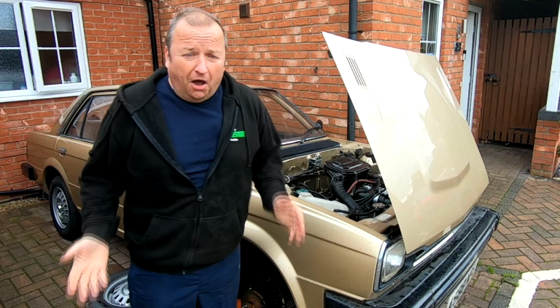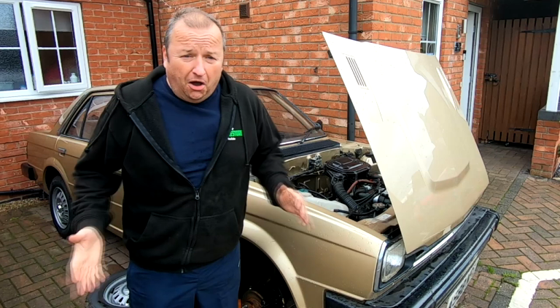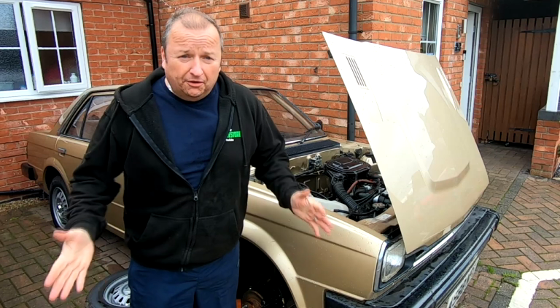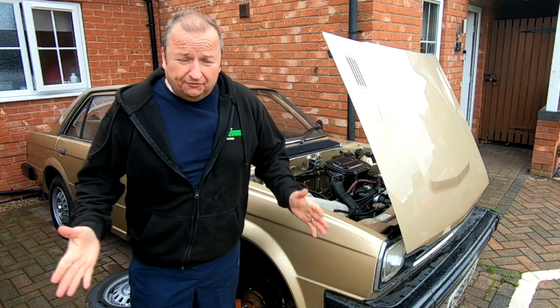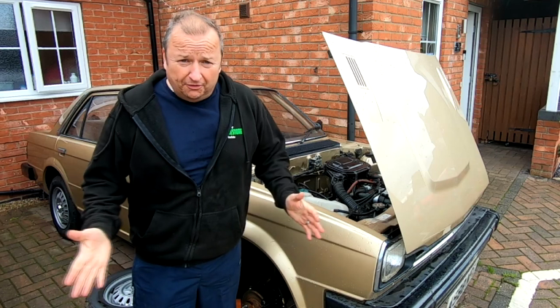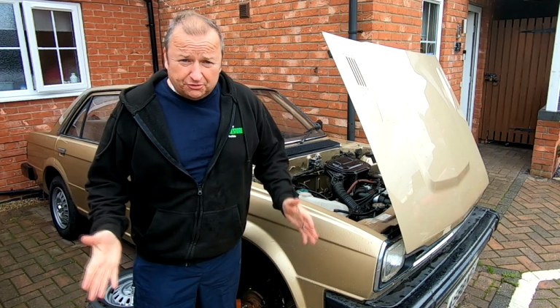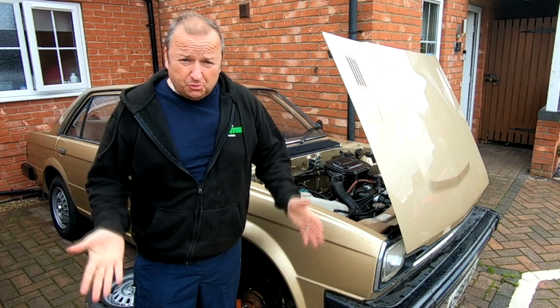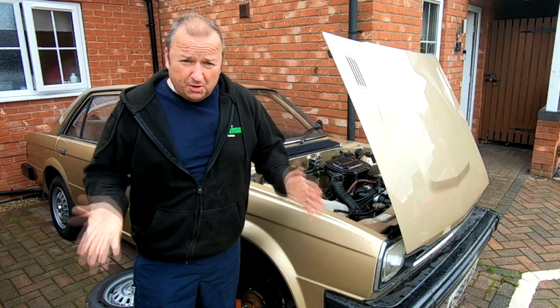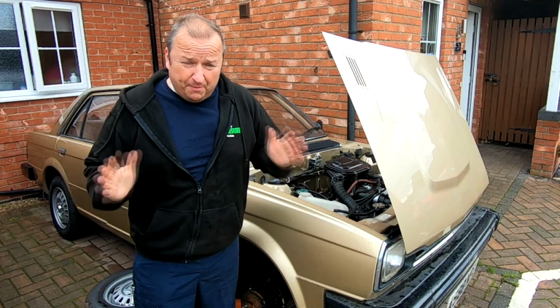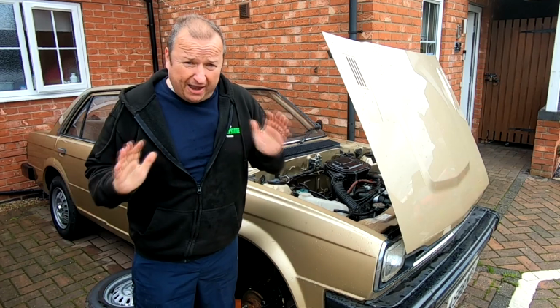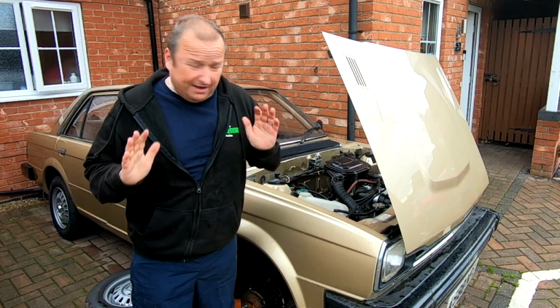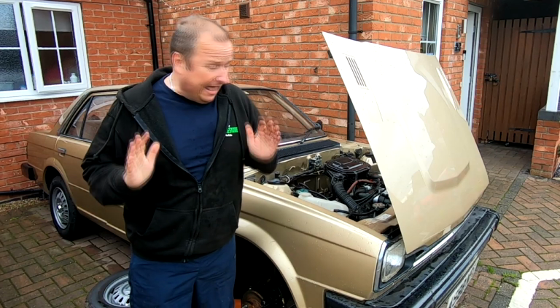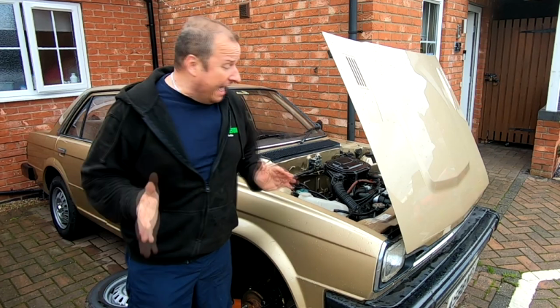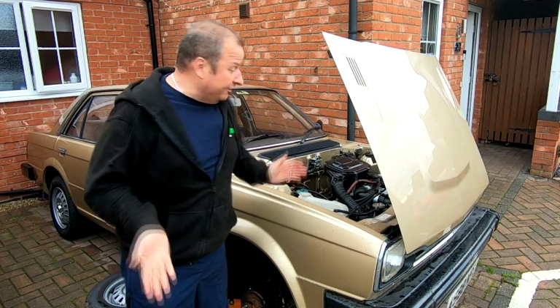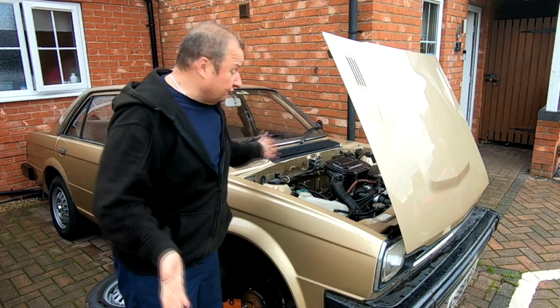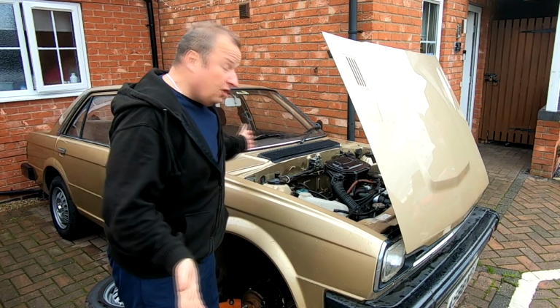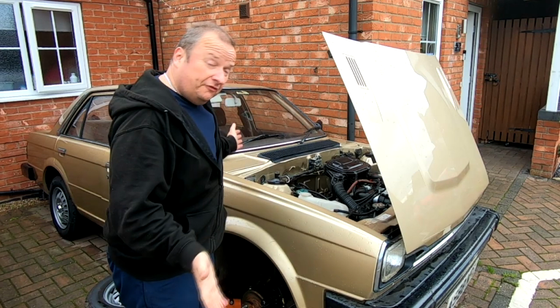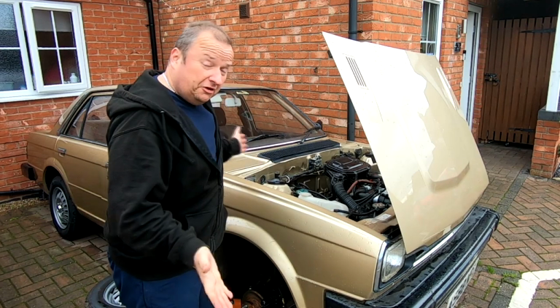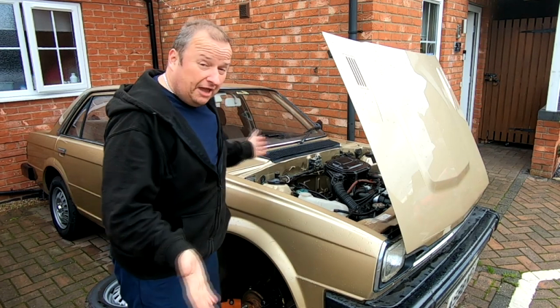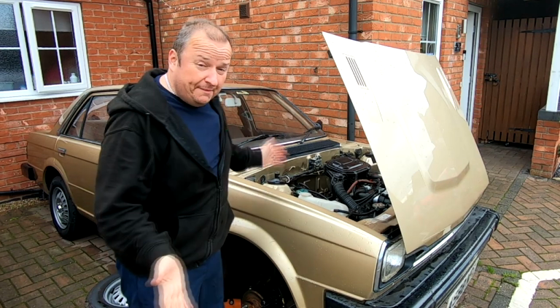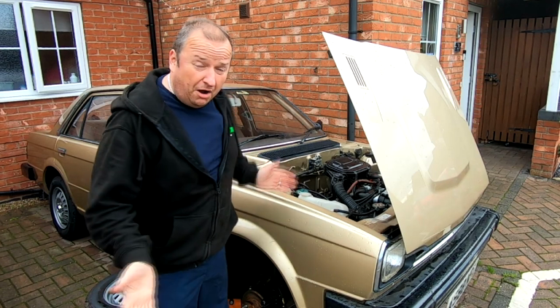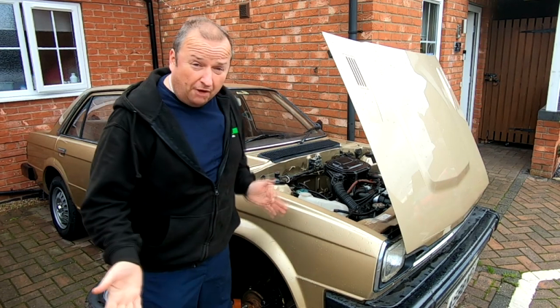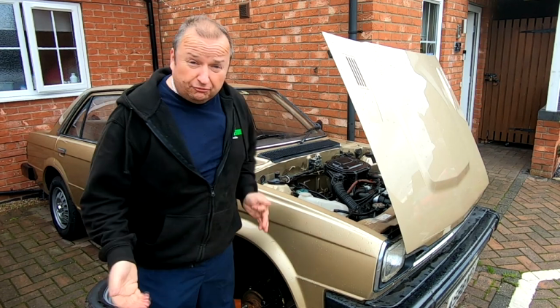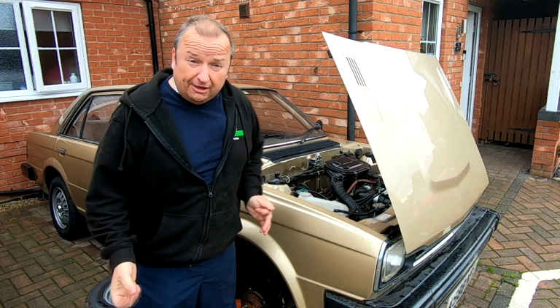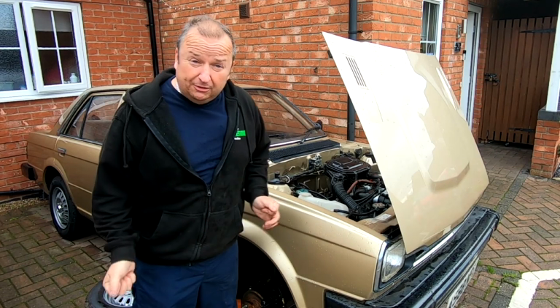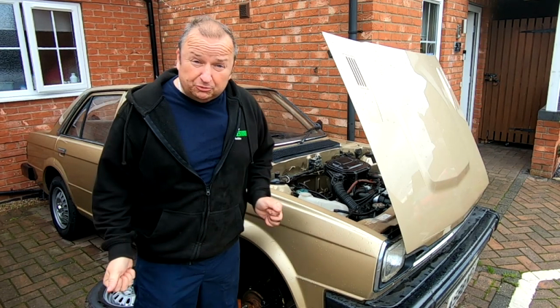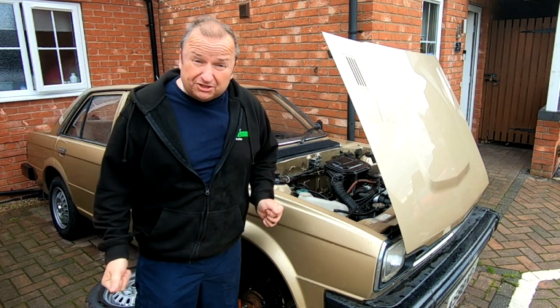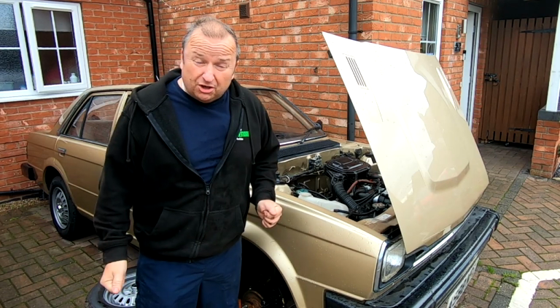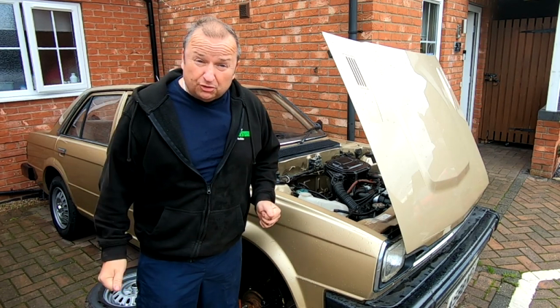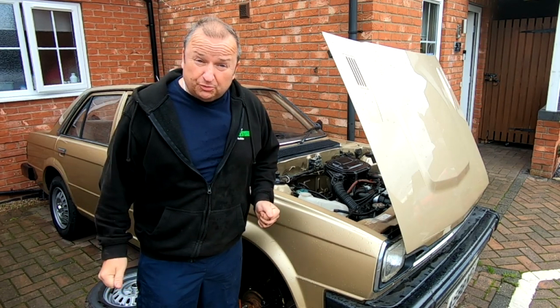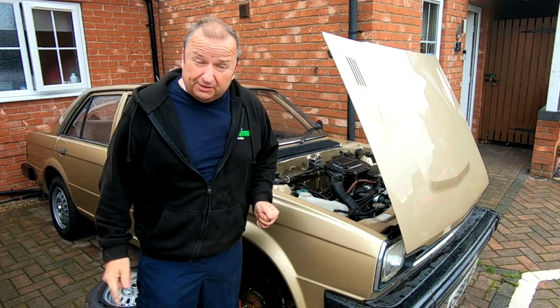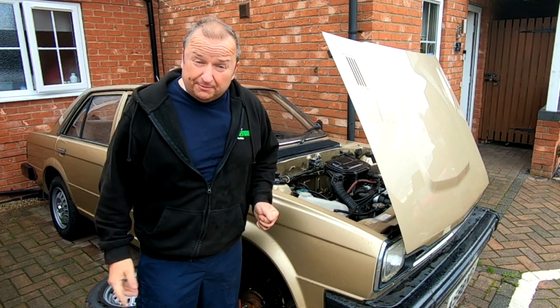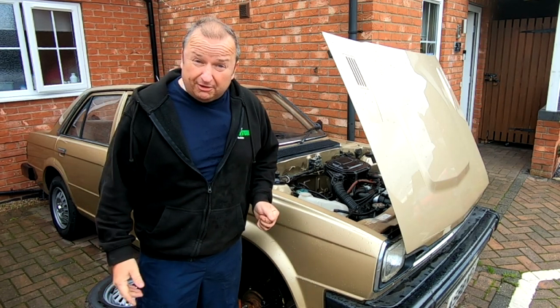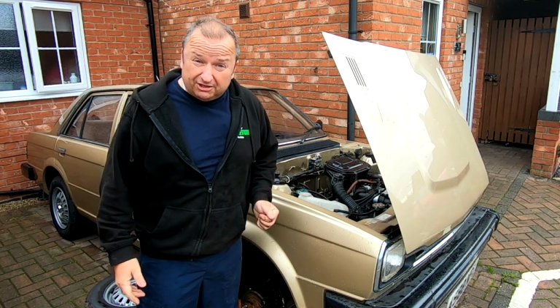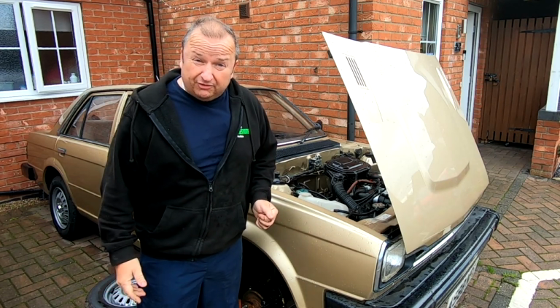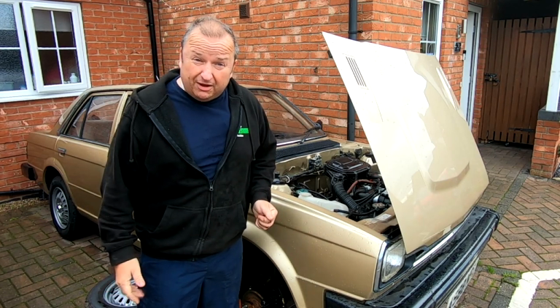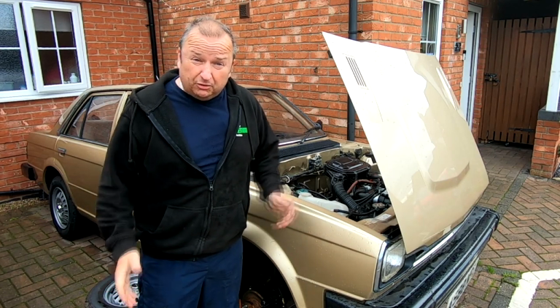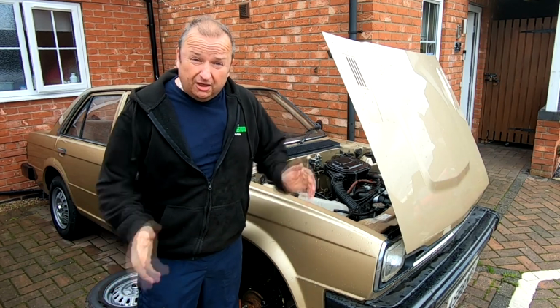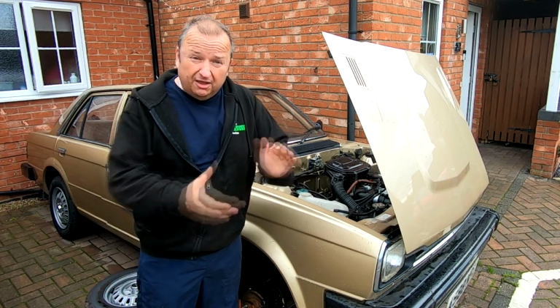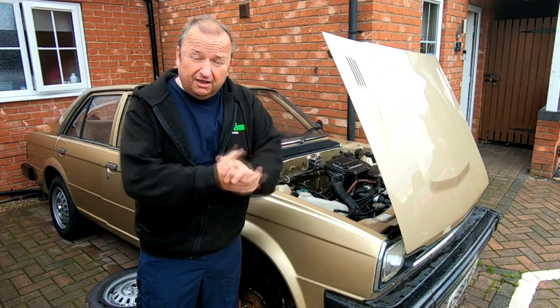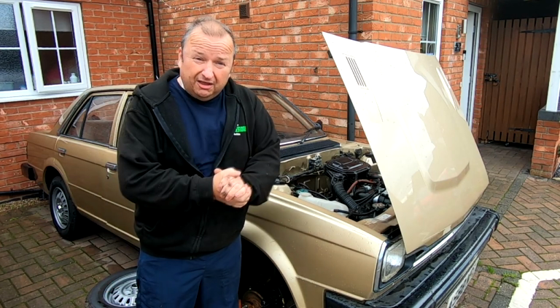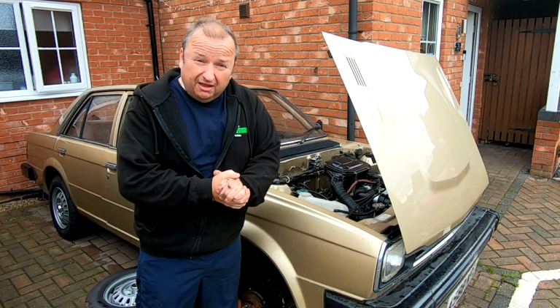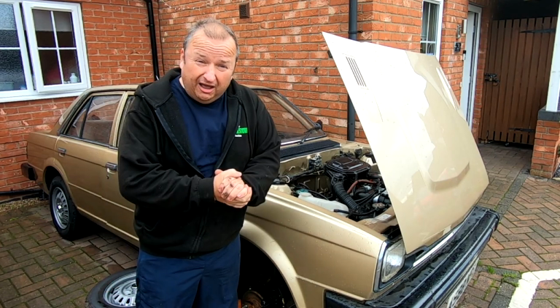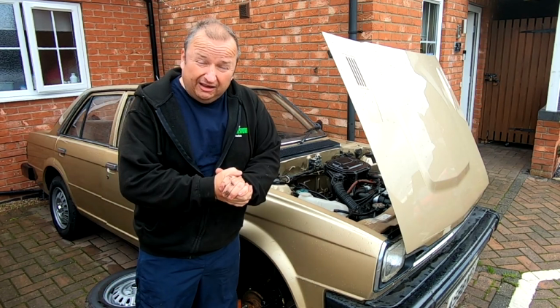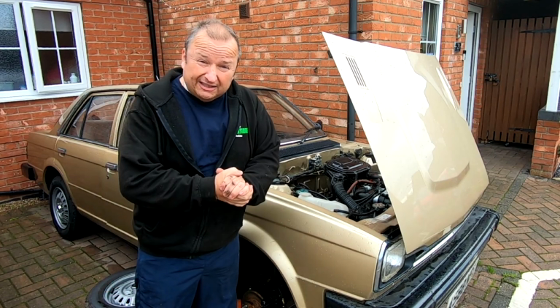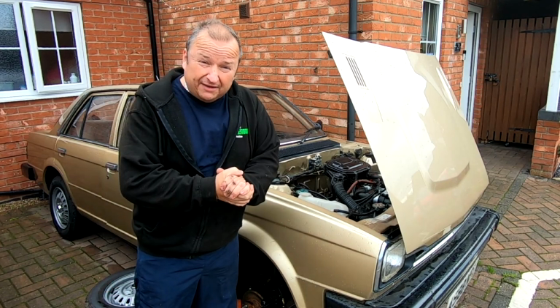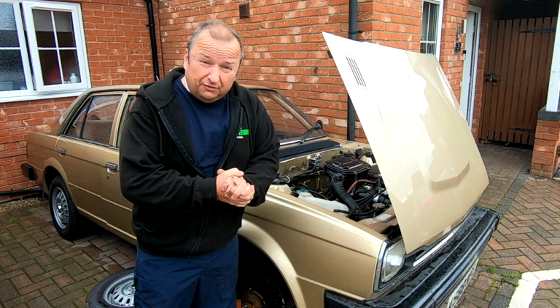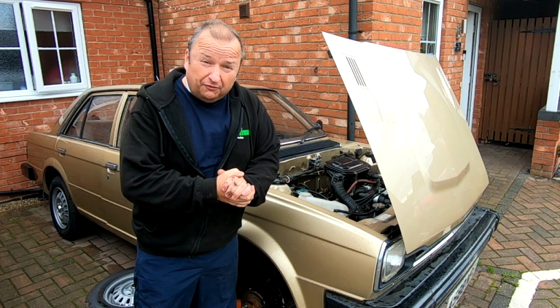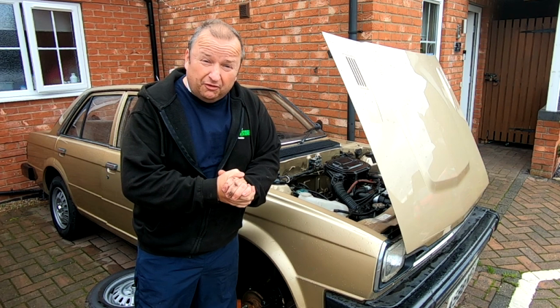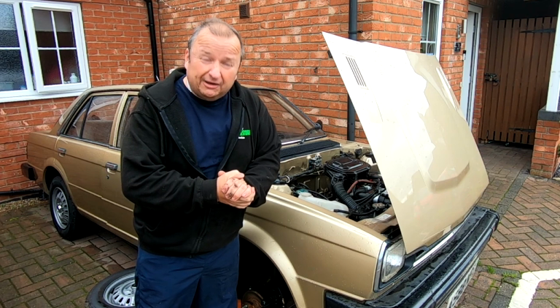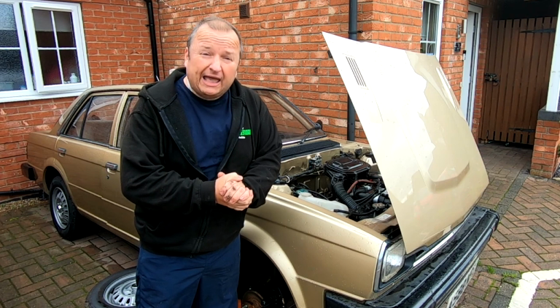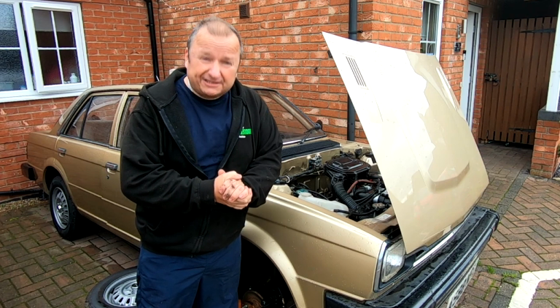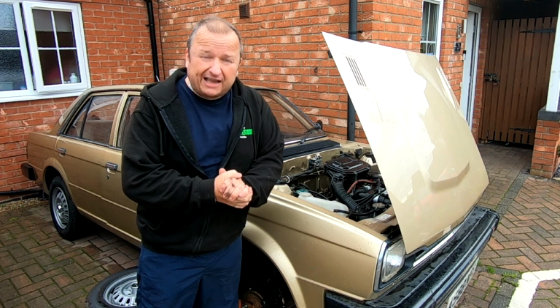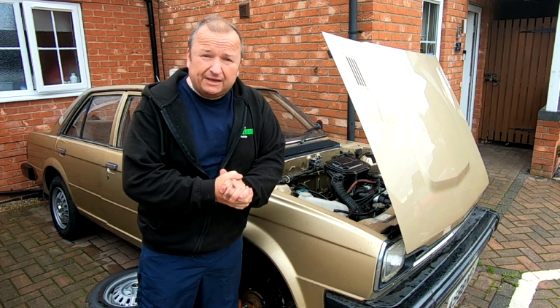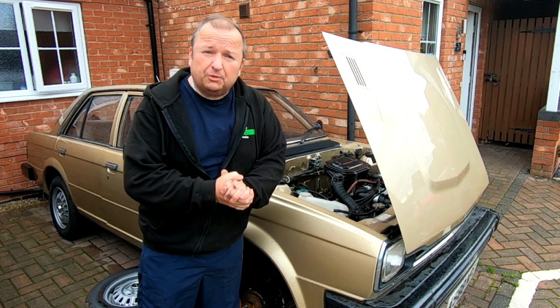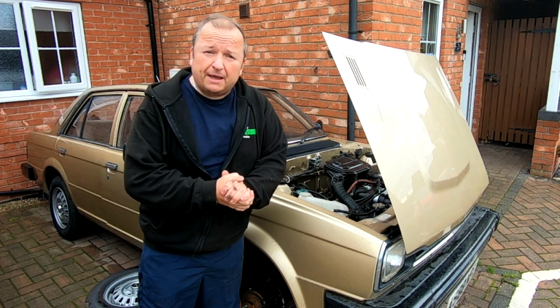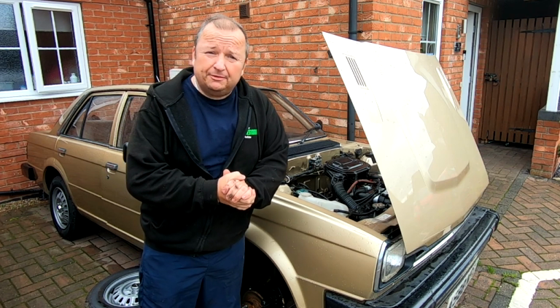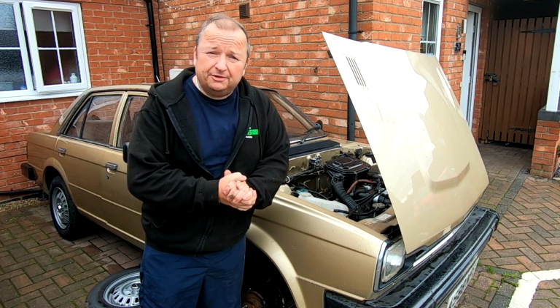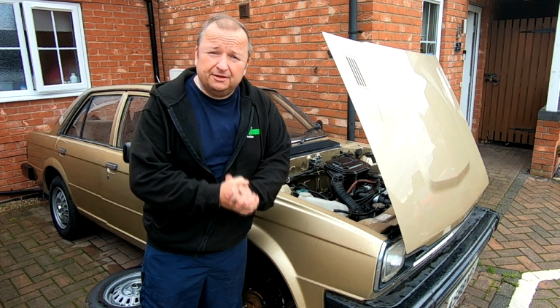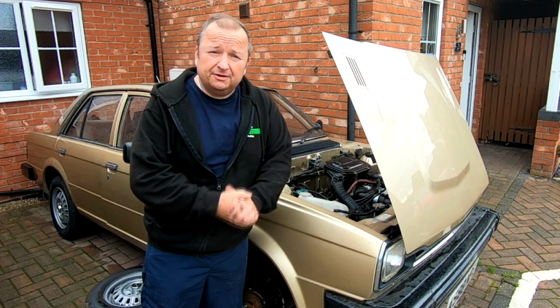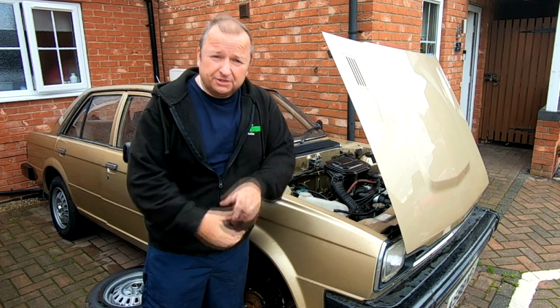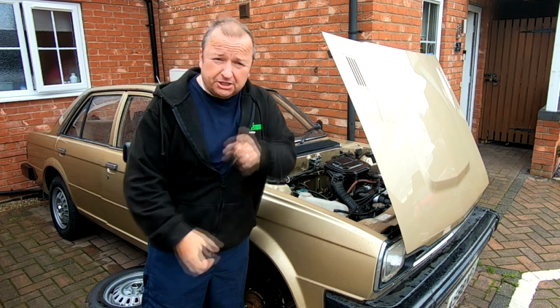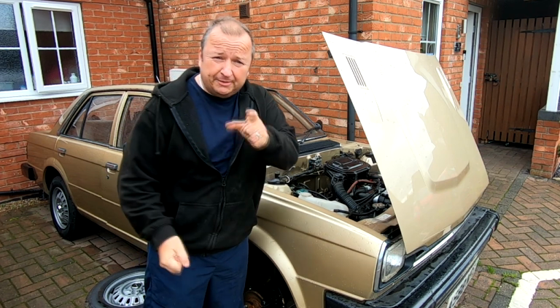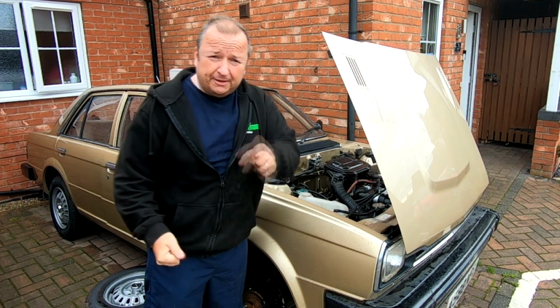Hi folks, we're back at the Triumph Acclaim after a little disaster when the brakes failed. Let's have a look and find out exactly what happened.